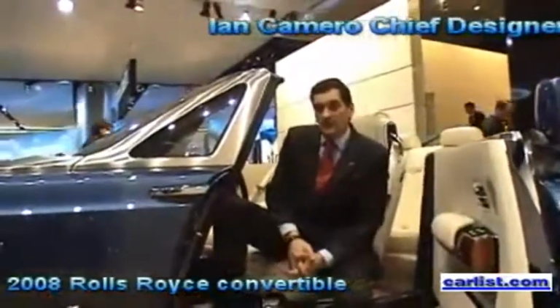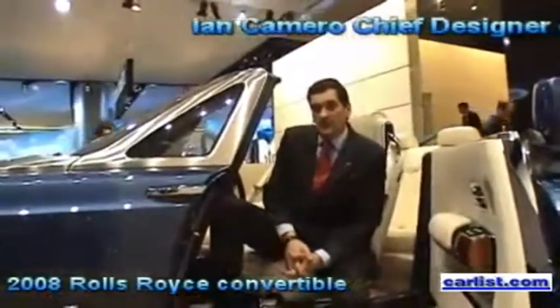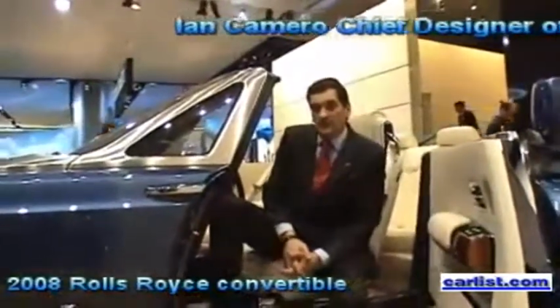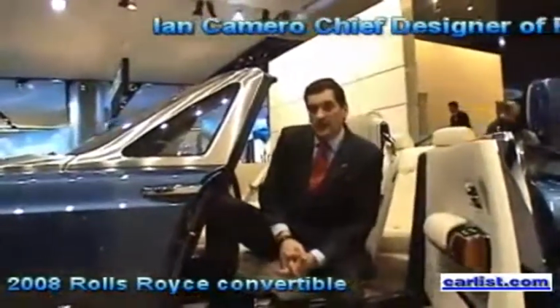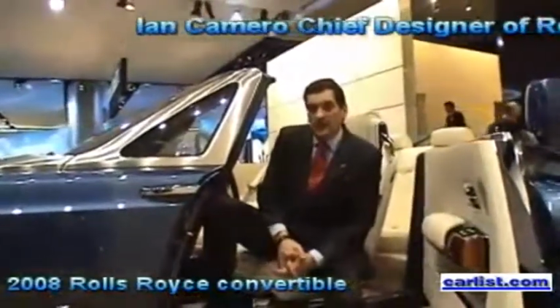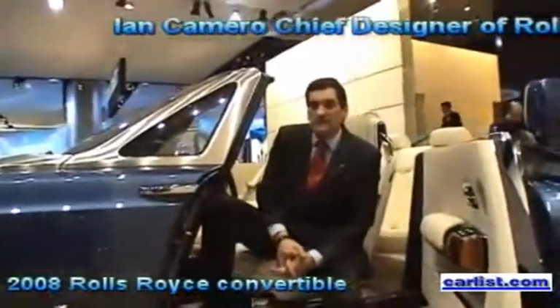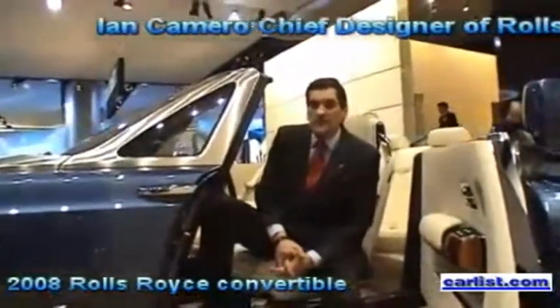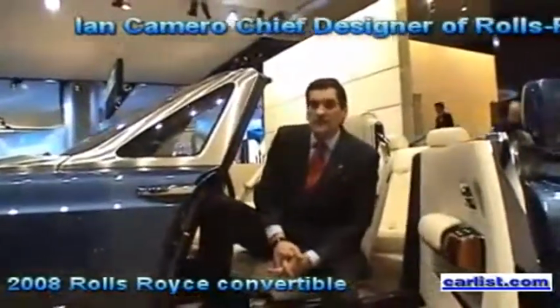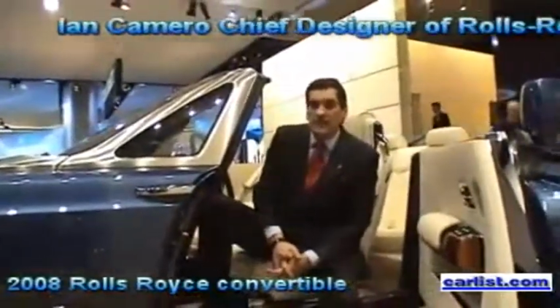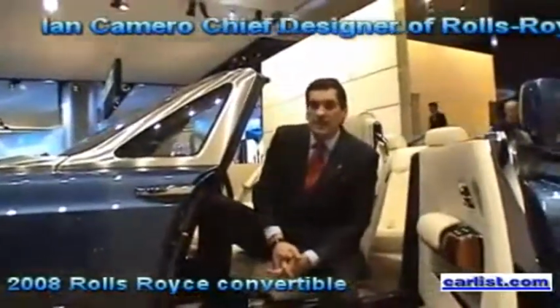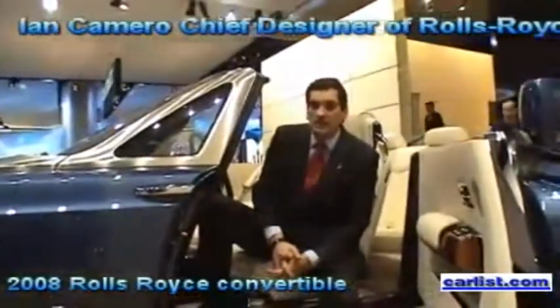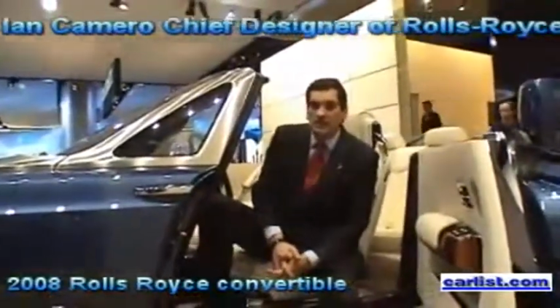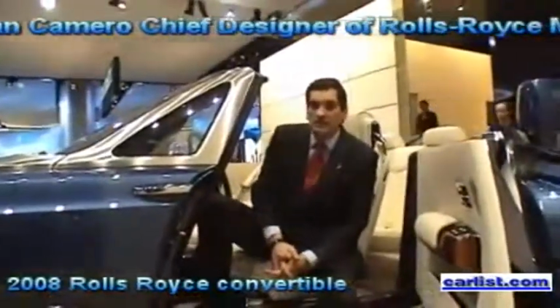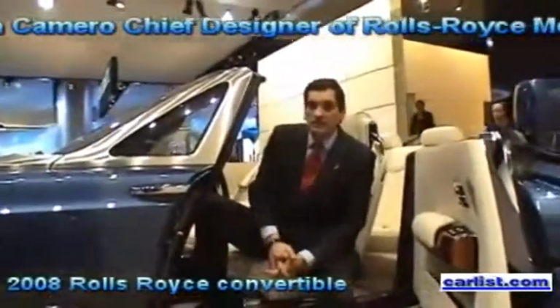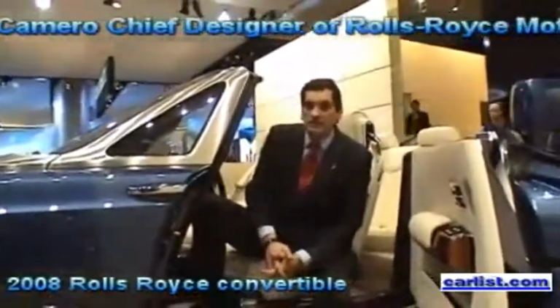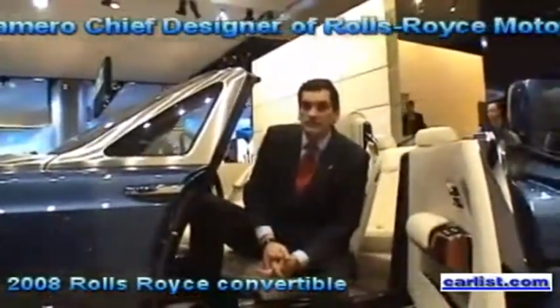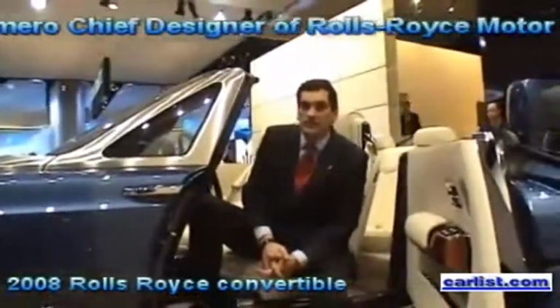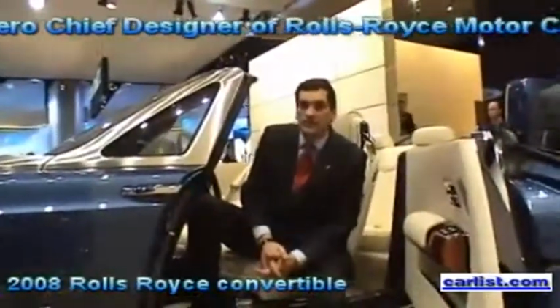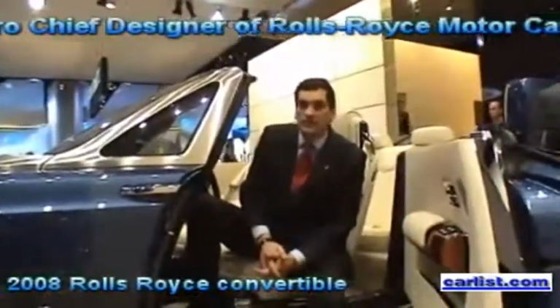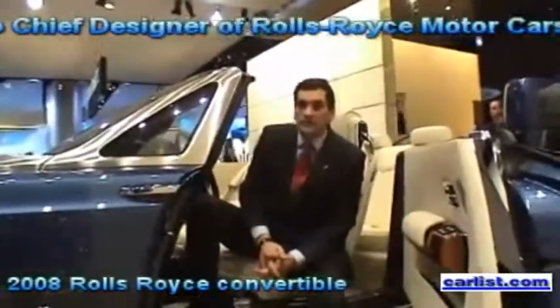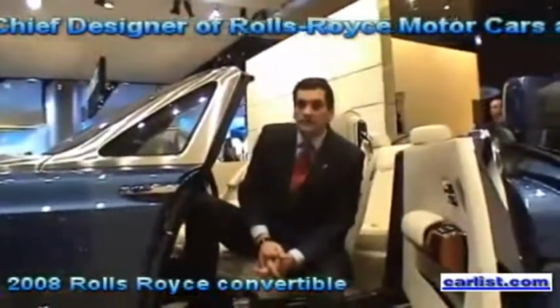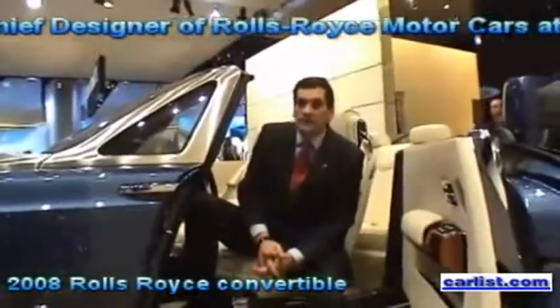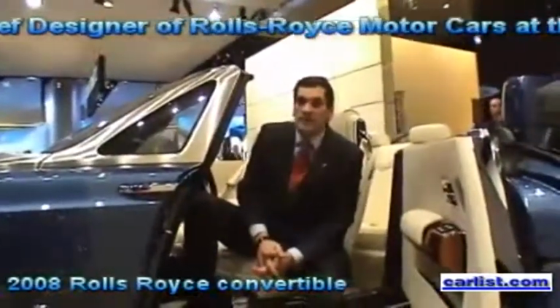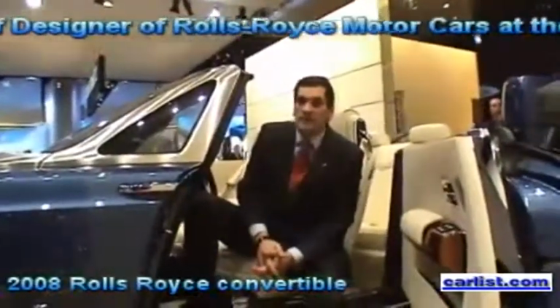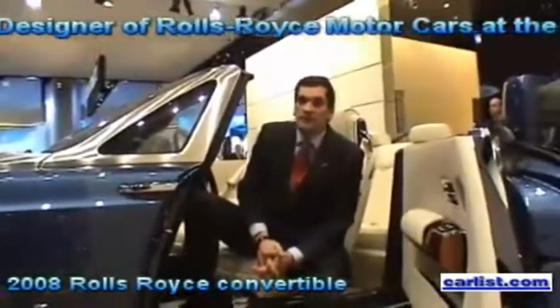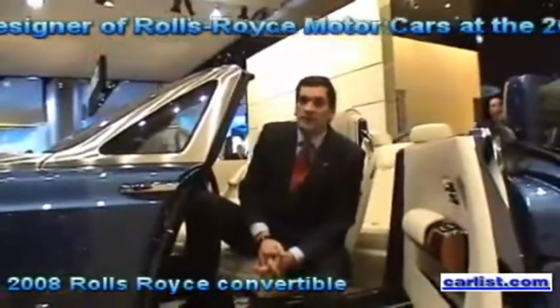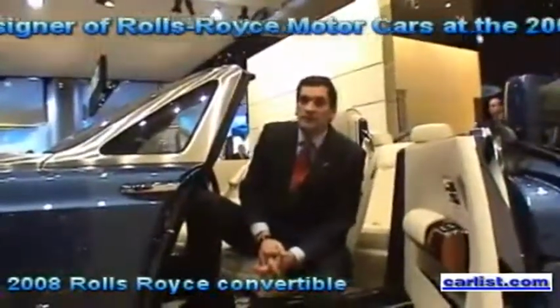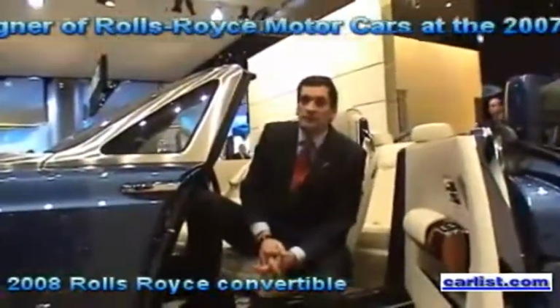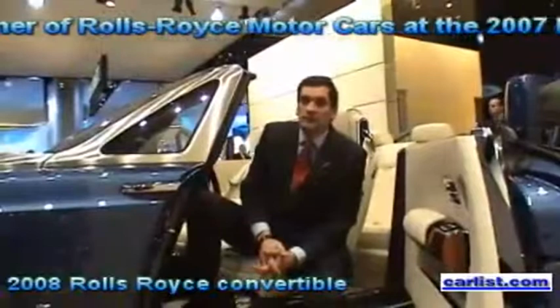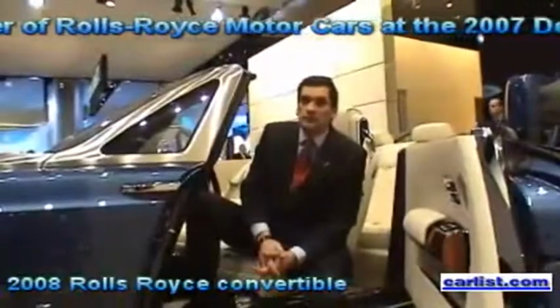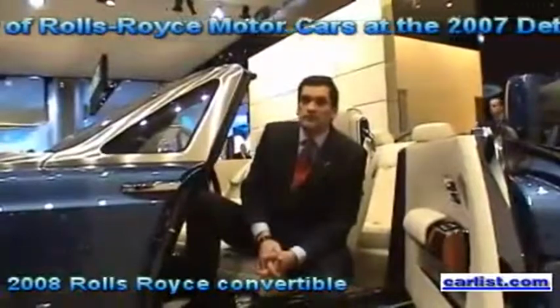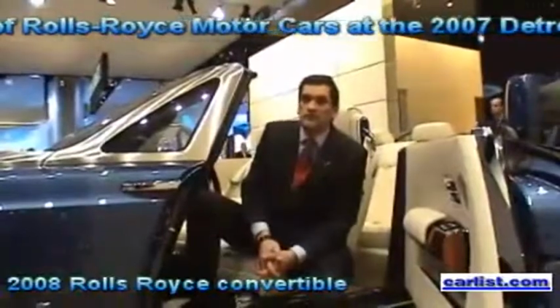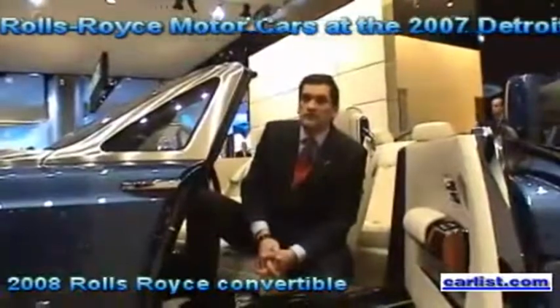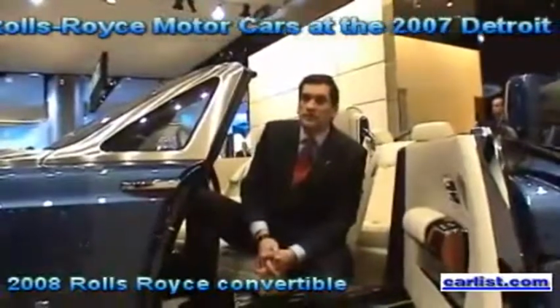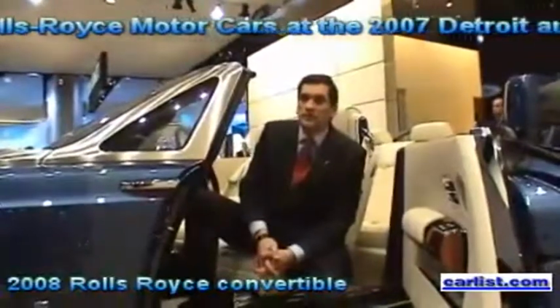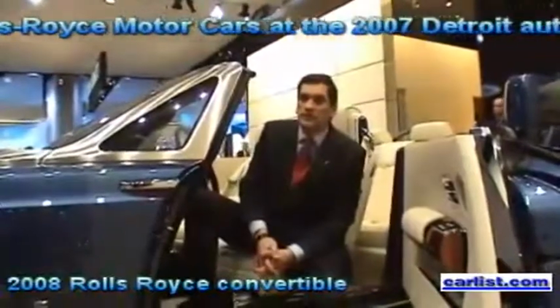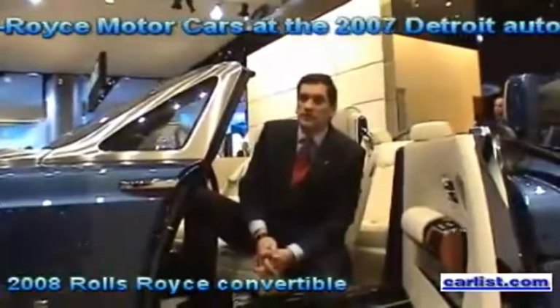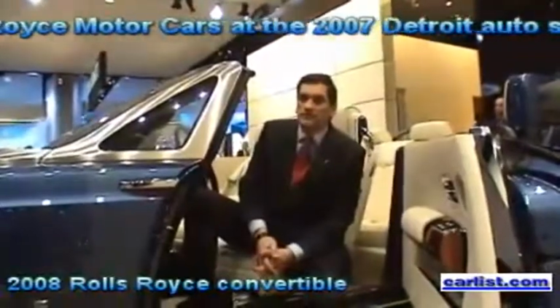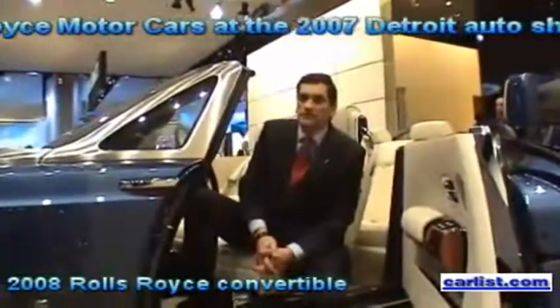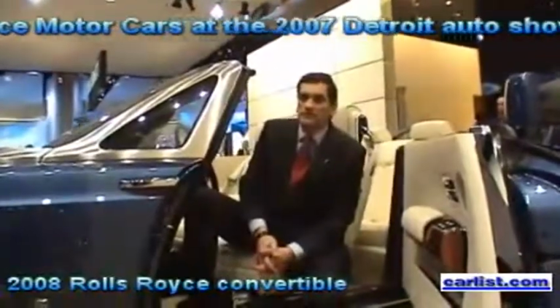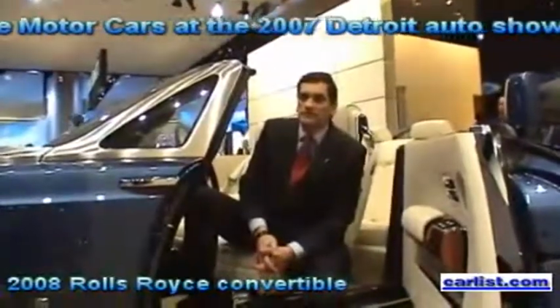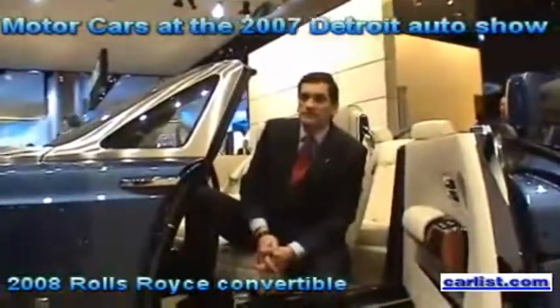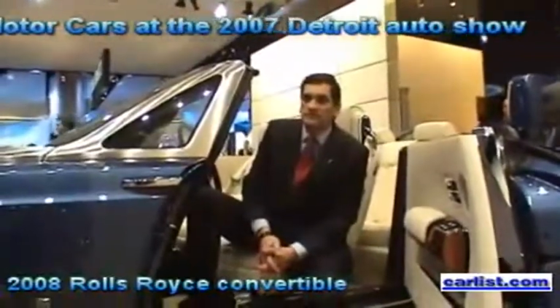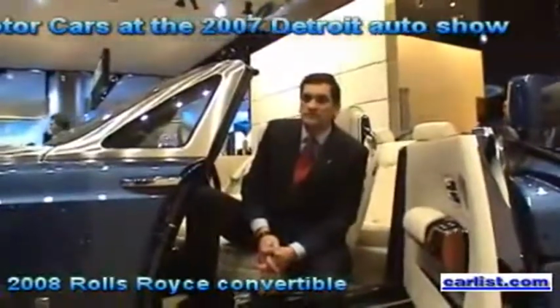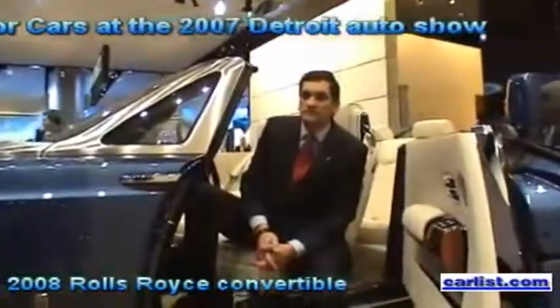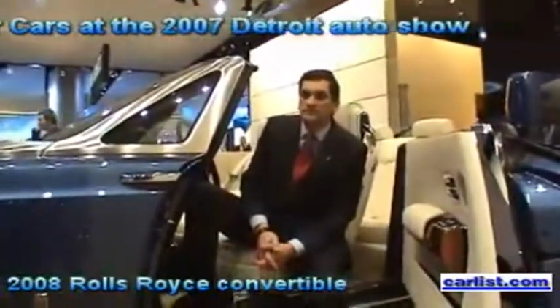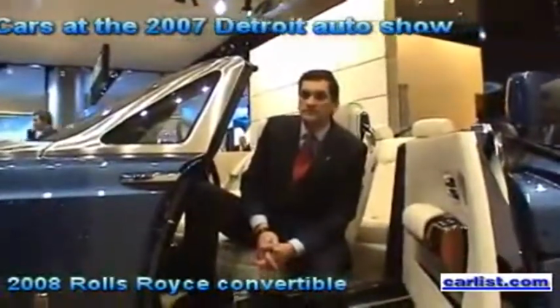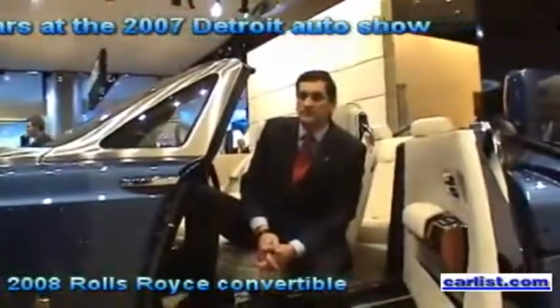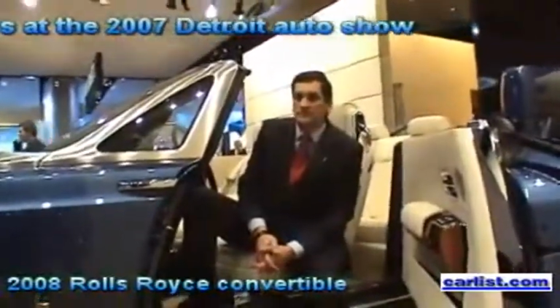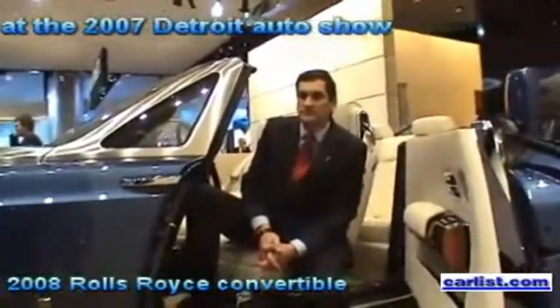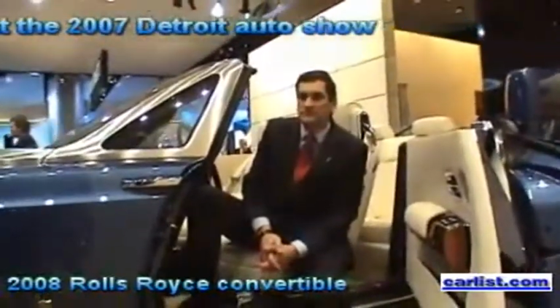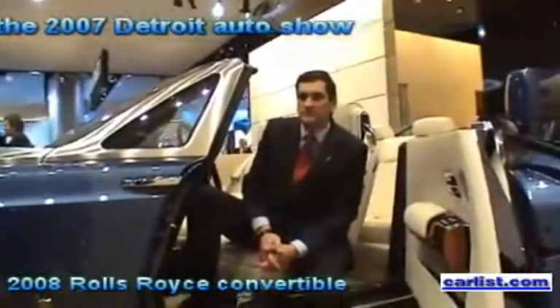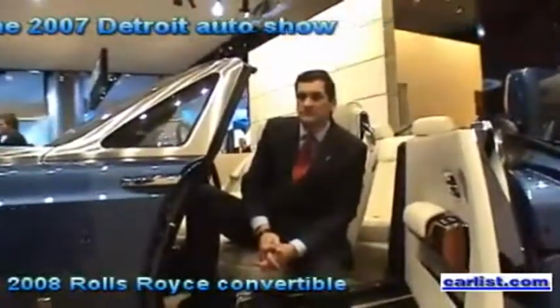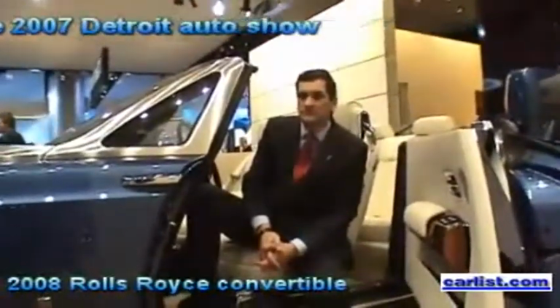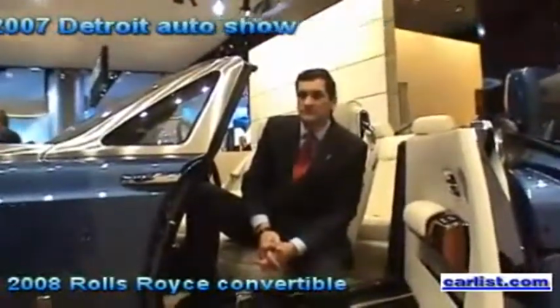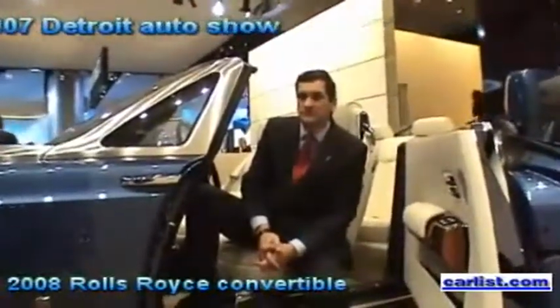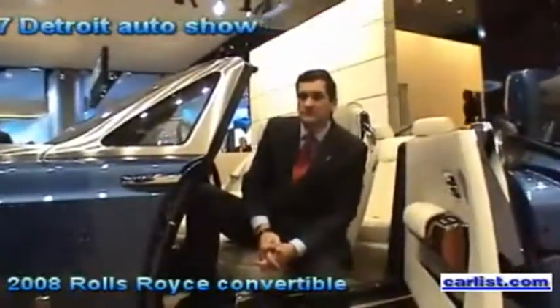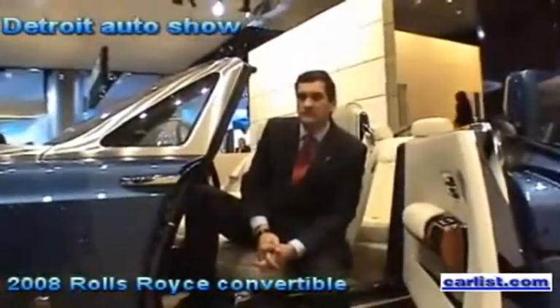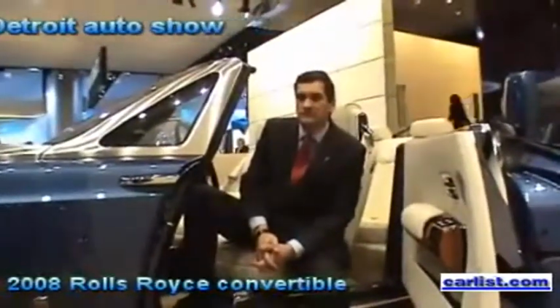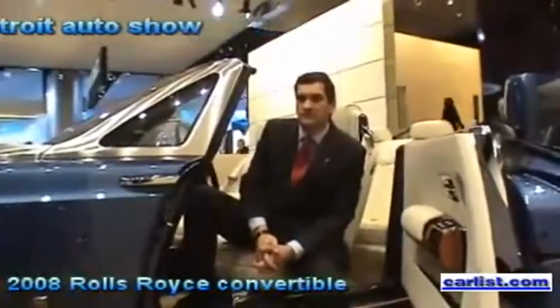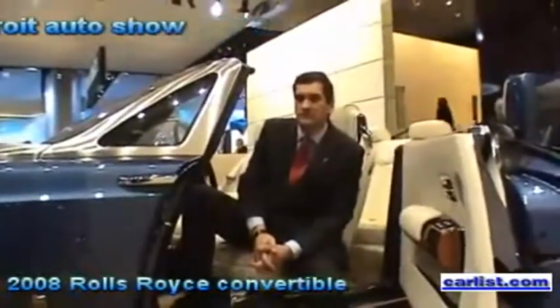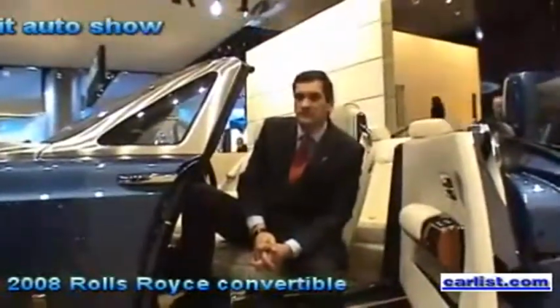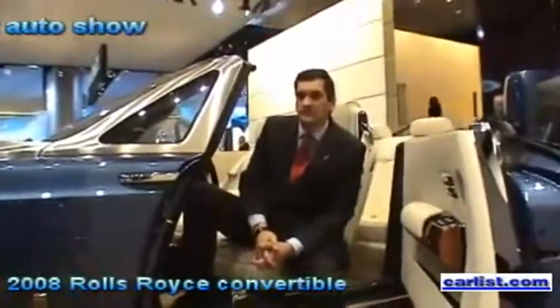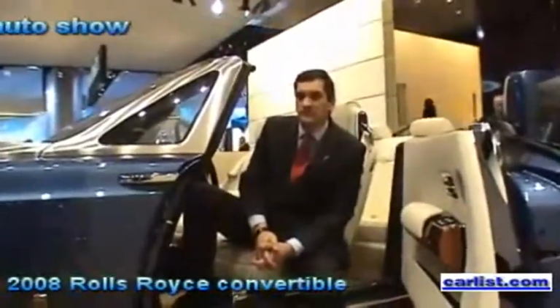My name is Ian Cameron, Design Director of Rolls-Royce Motorcars. How long have you been with Rolls-Royce?